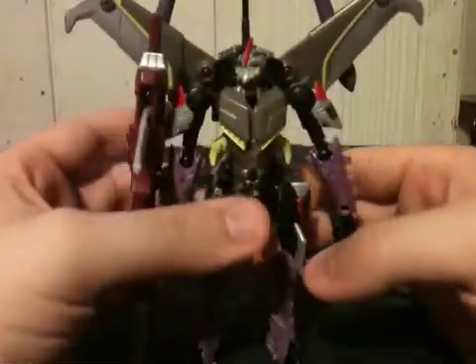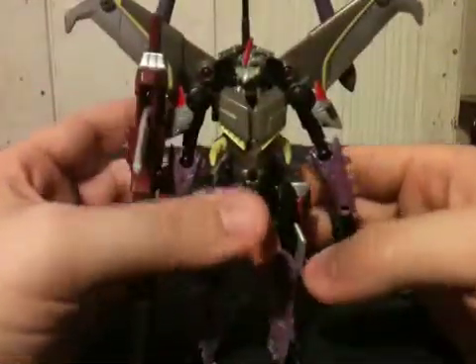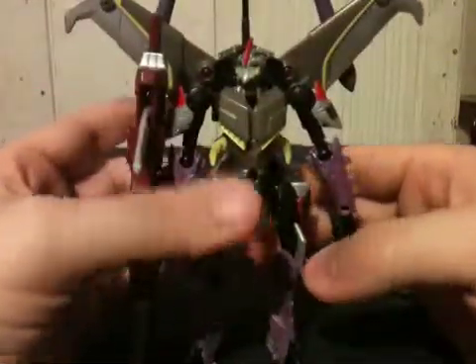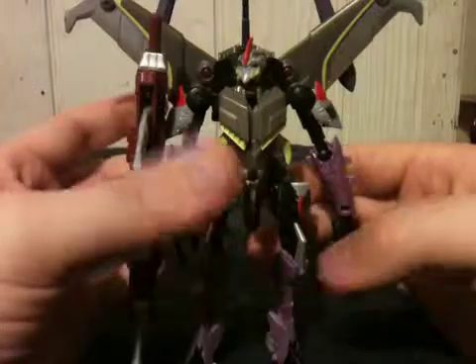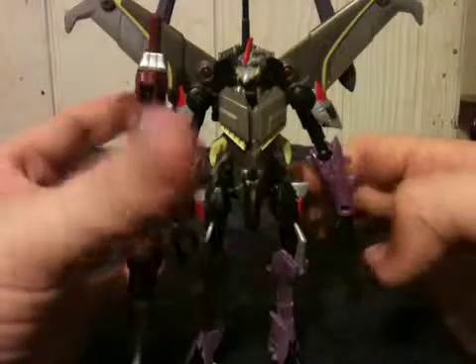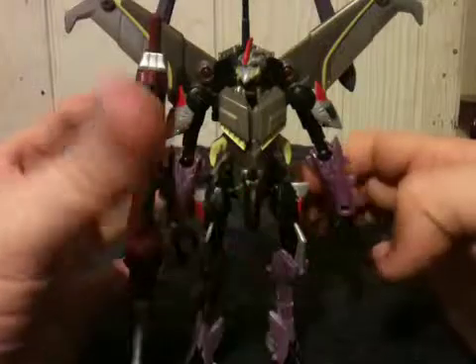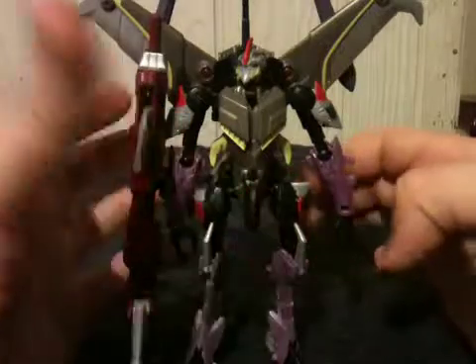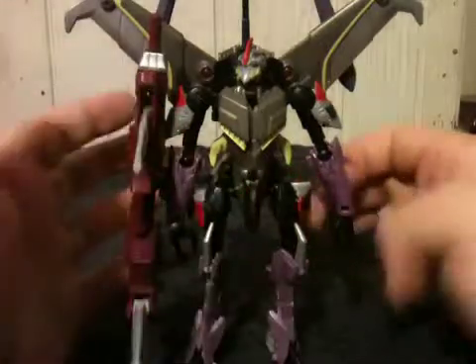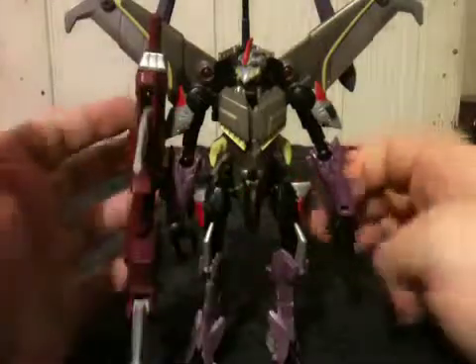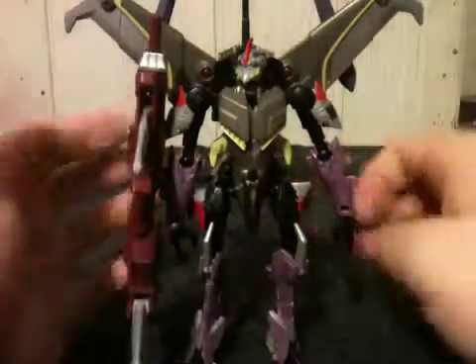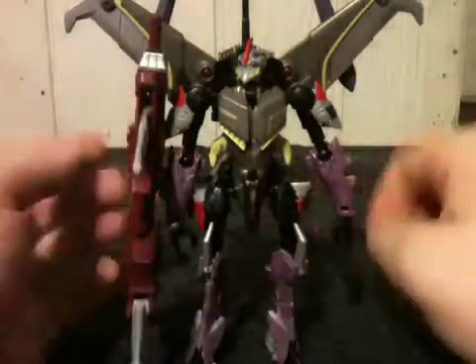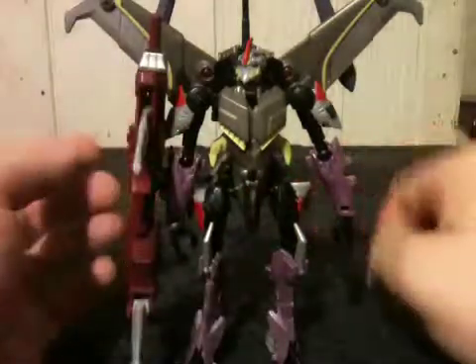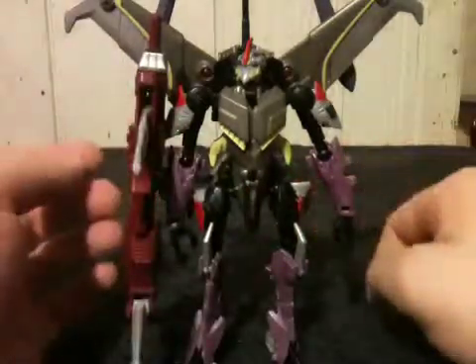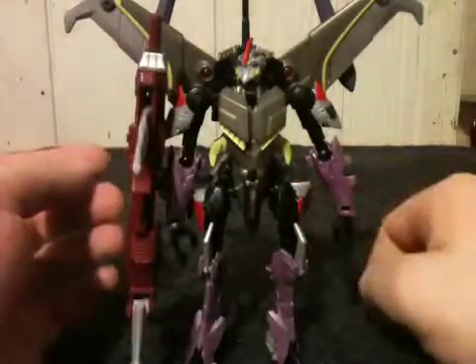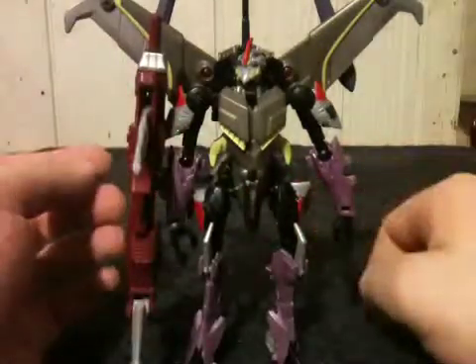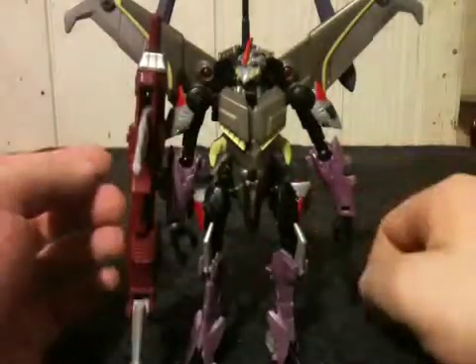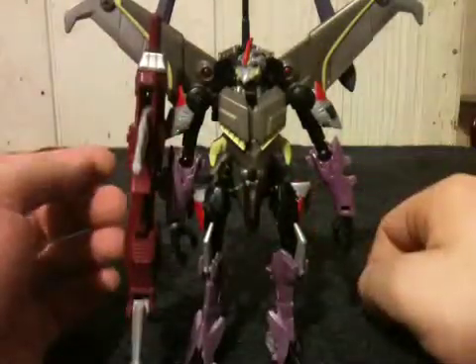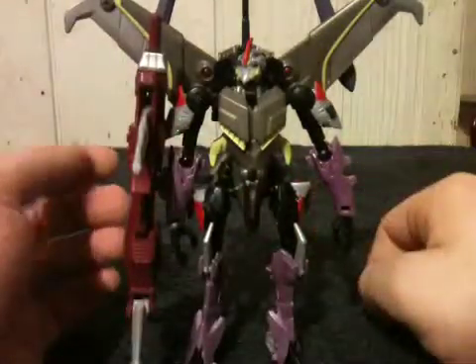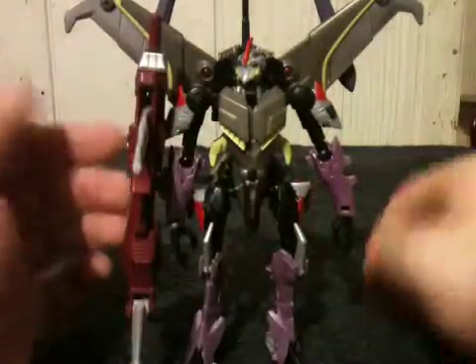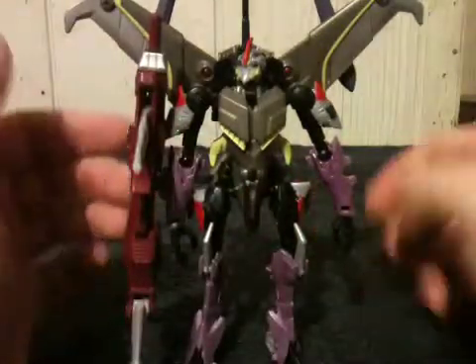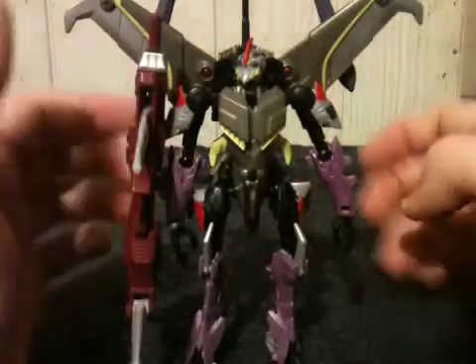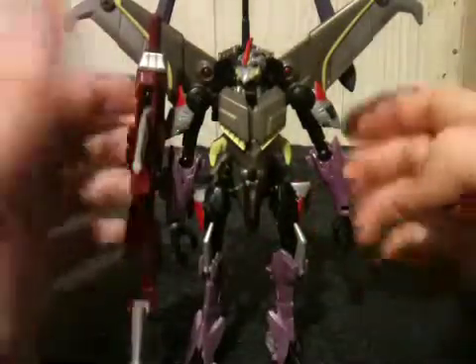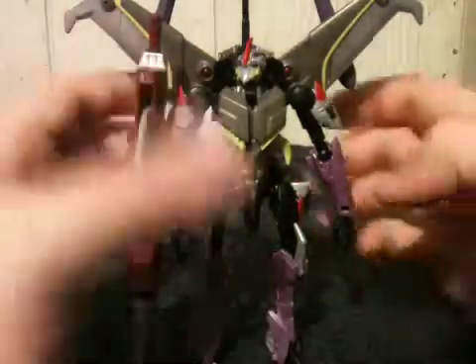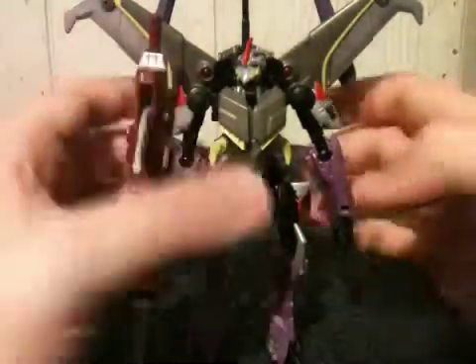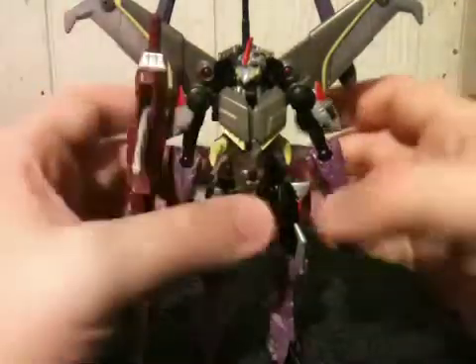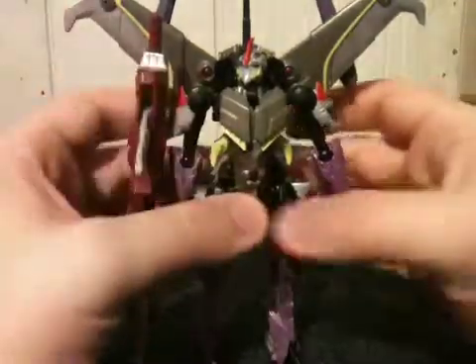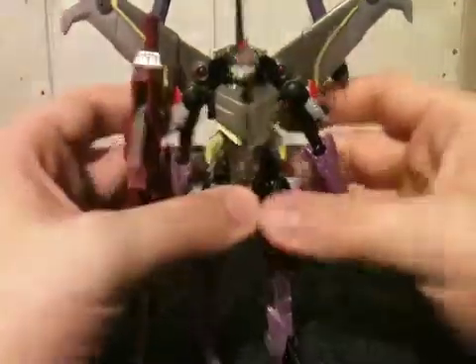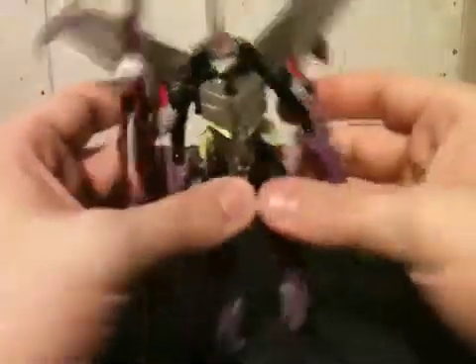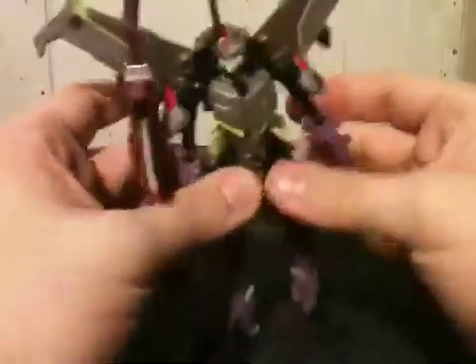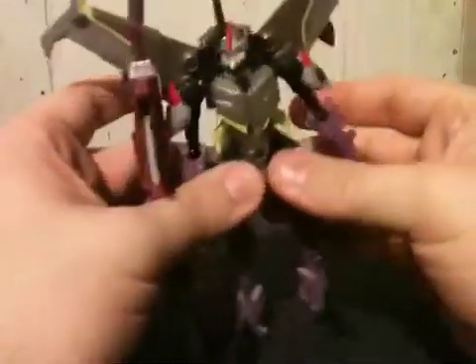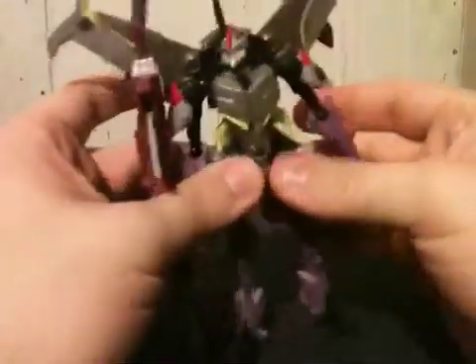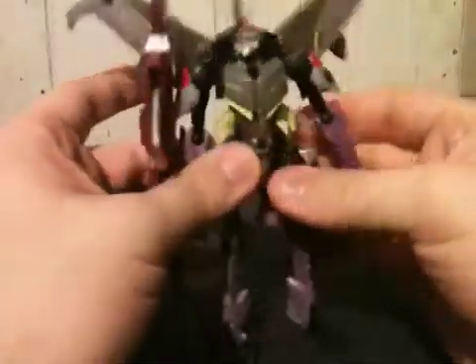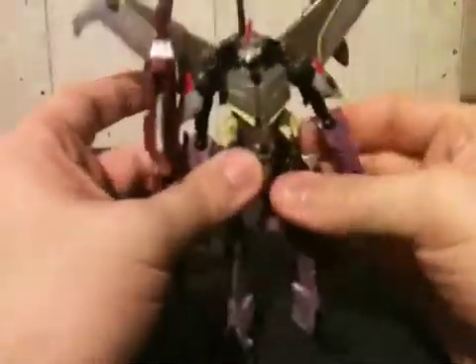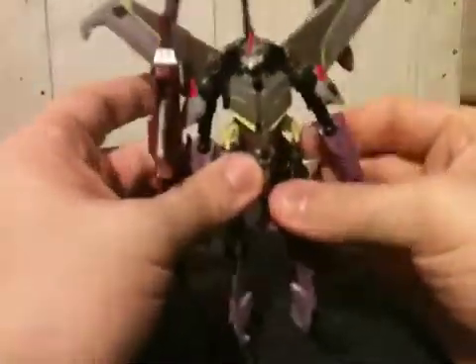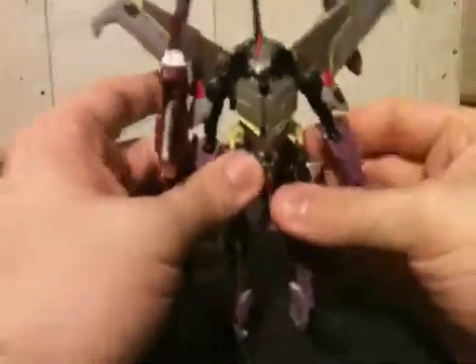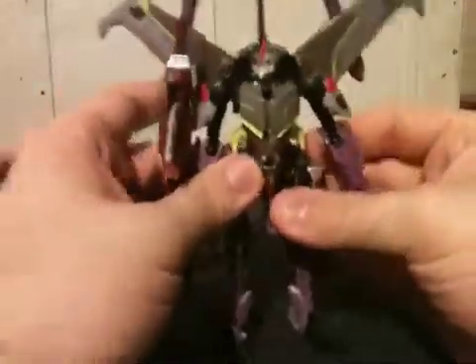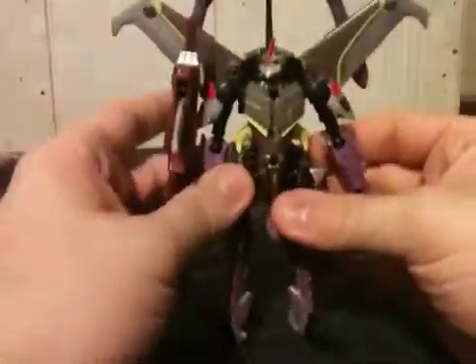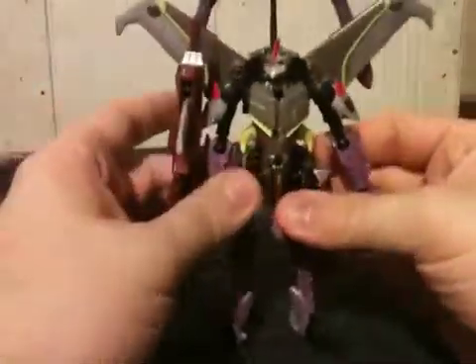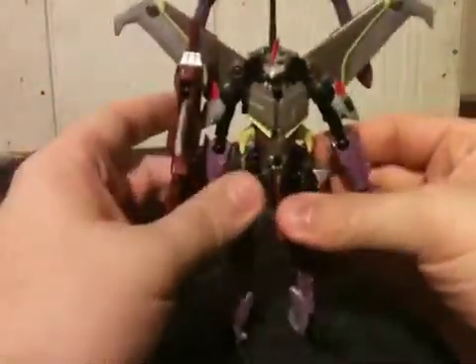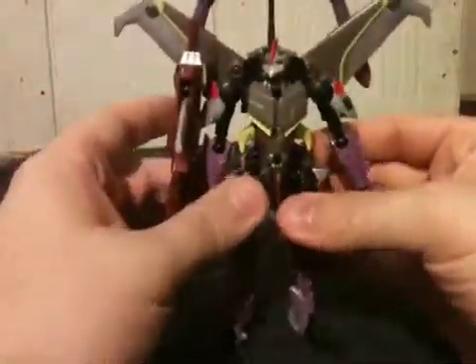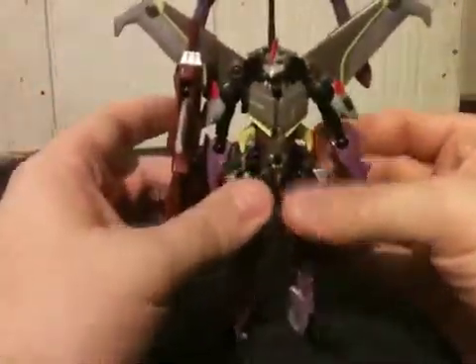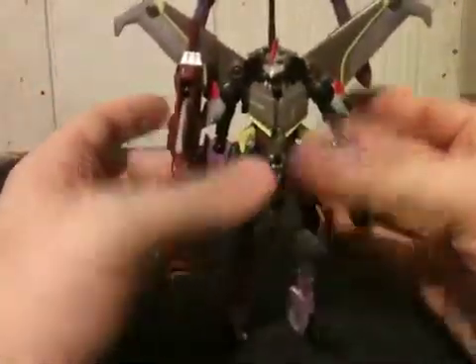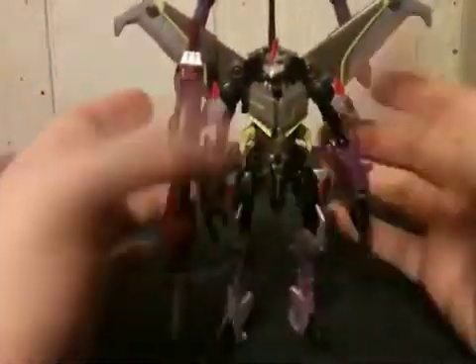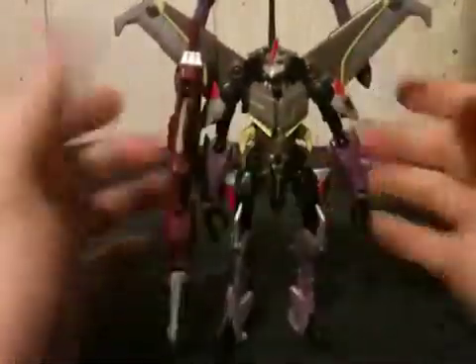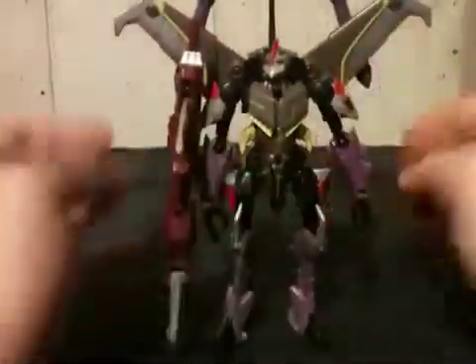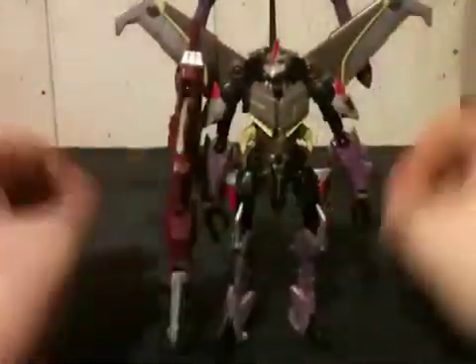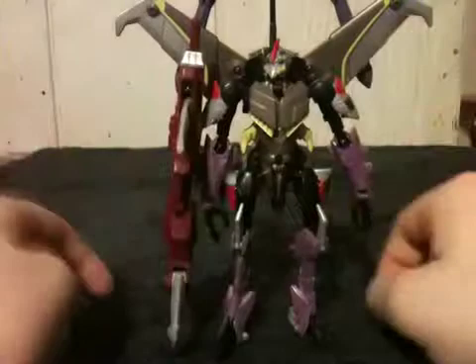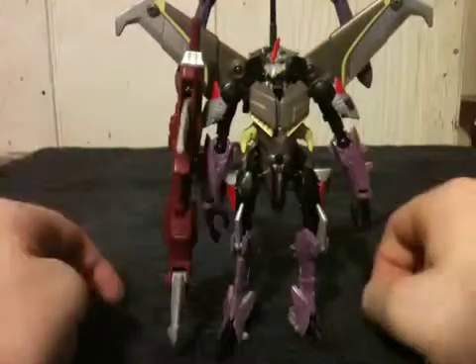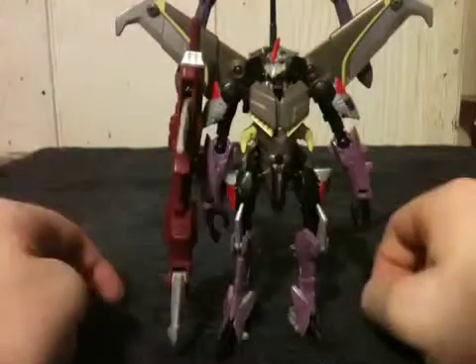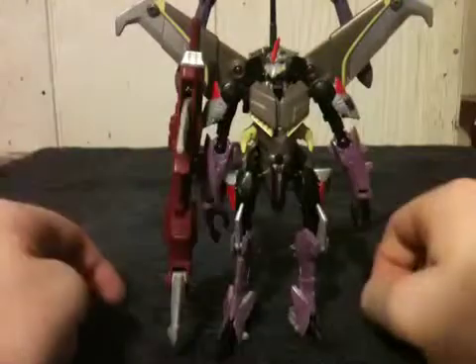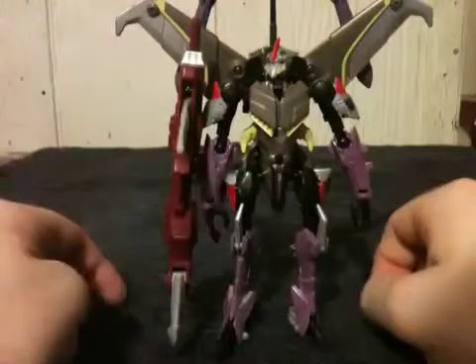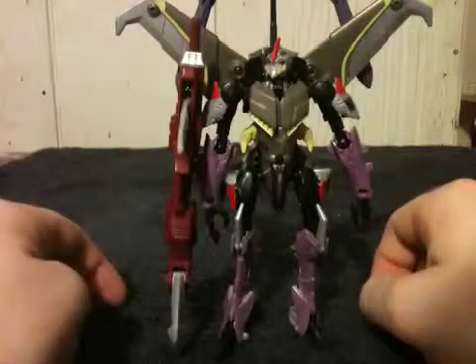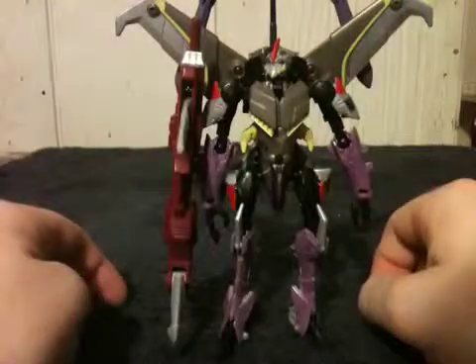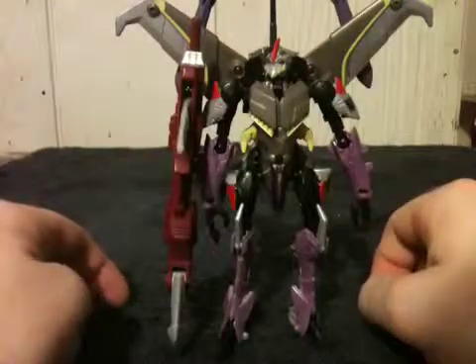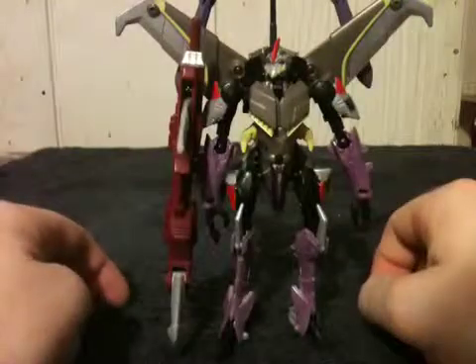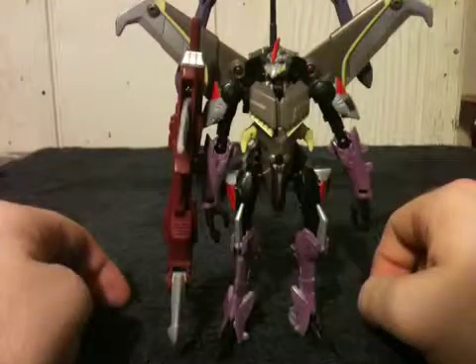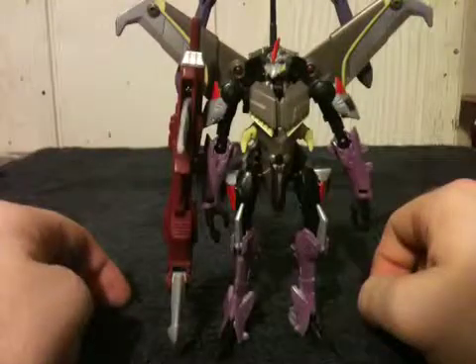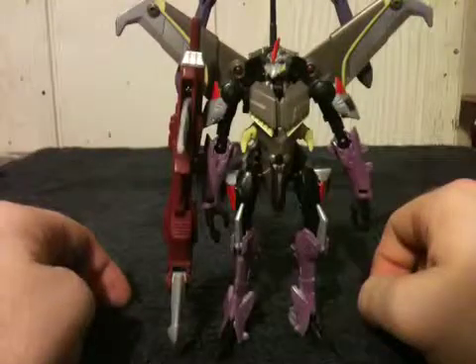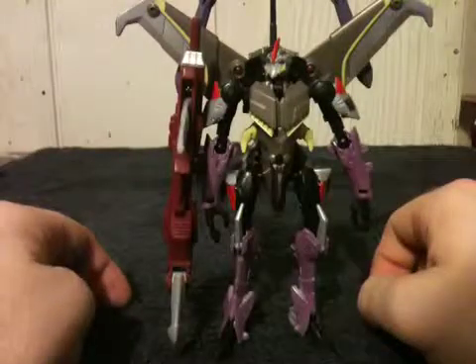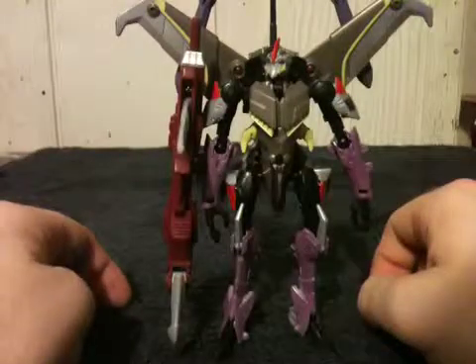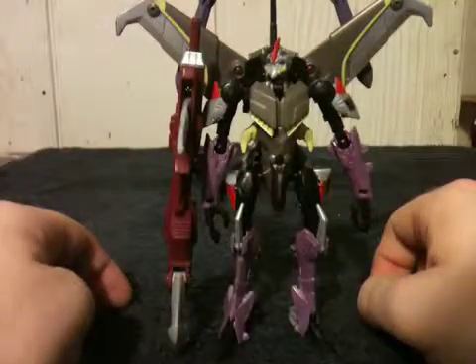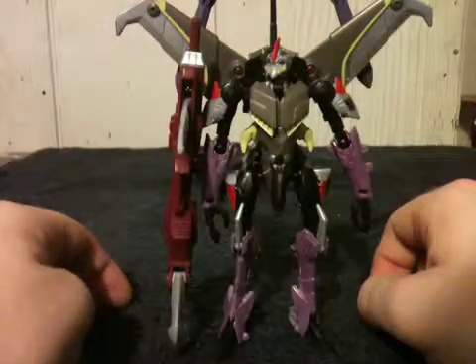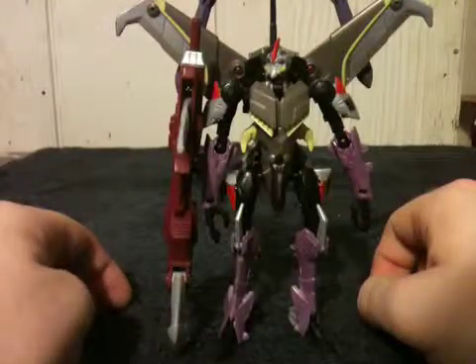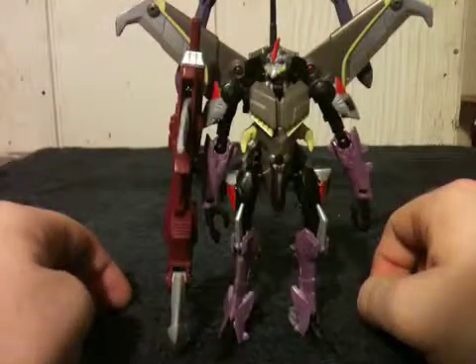Right above the knee is on a swivel, and his feet are hinged. That's about as far as his articulation goes — you can put him in most poses that you really want. Now as far as his transformation is concerned...